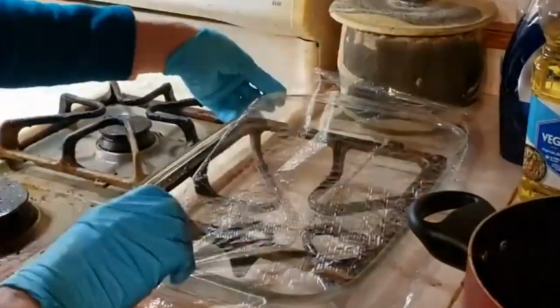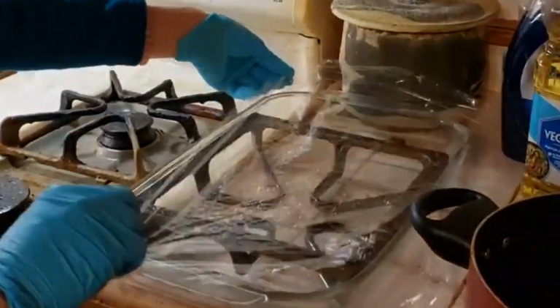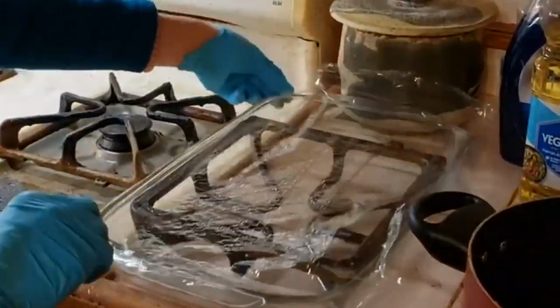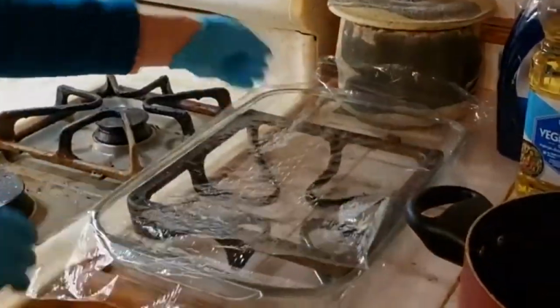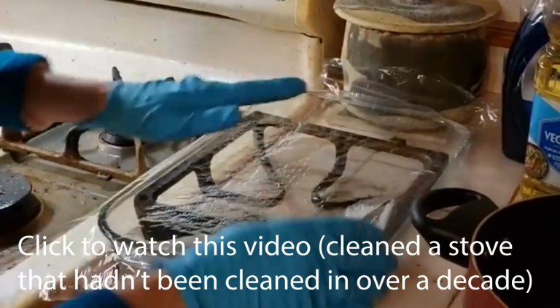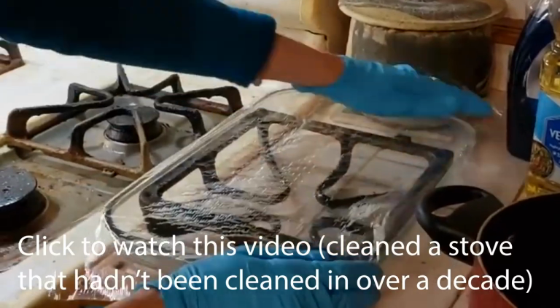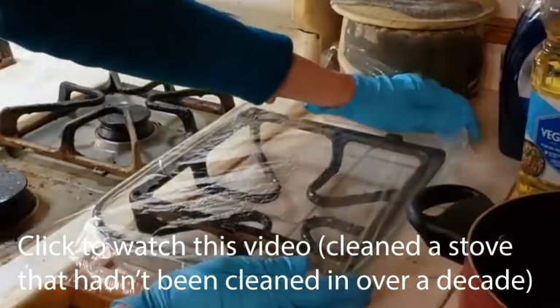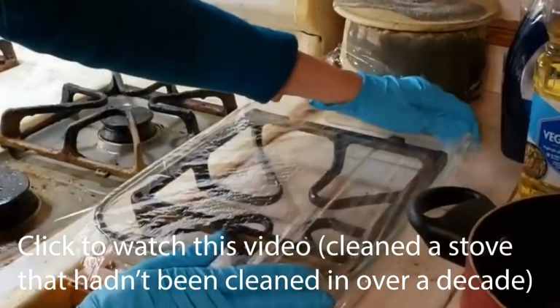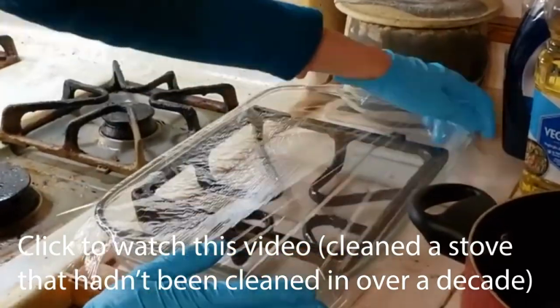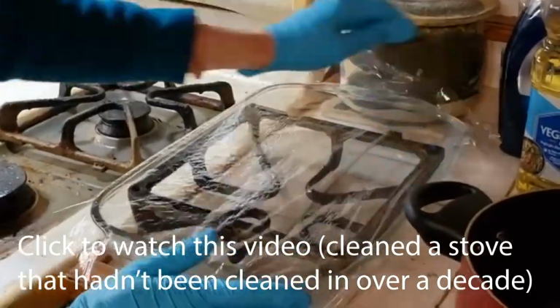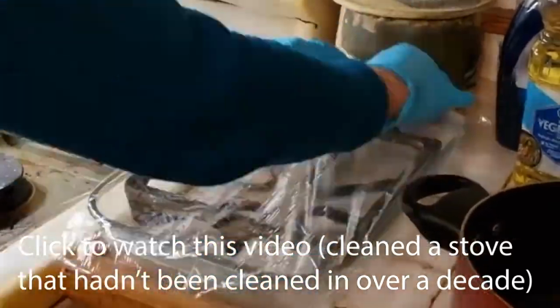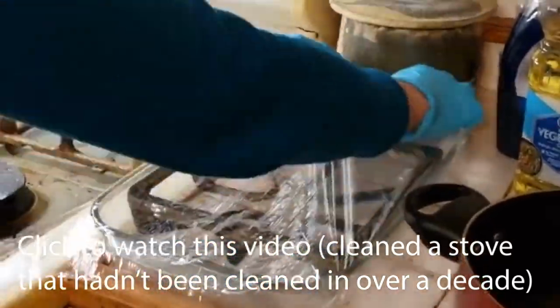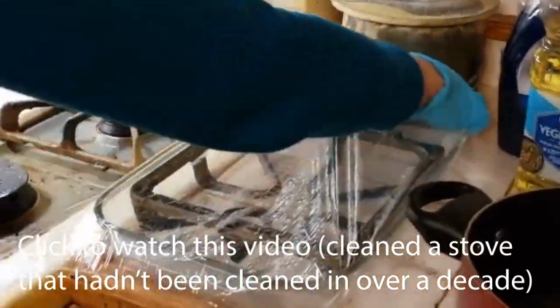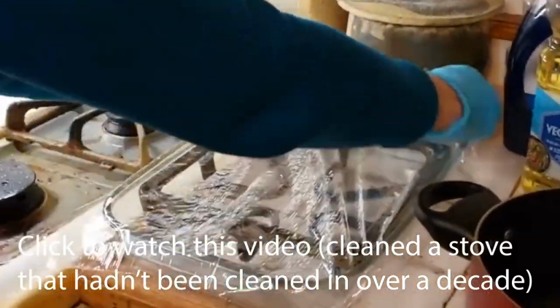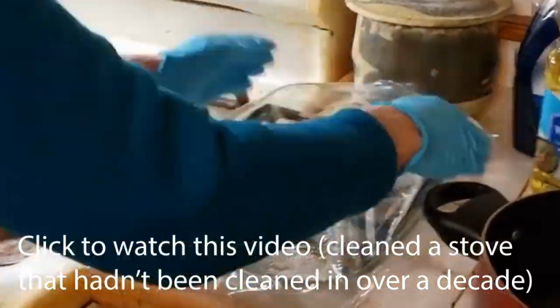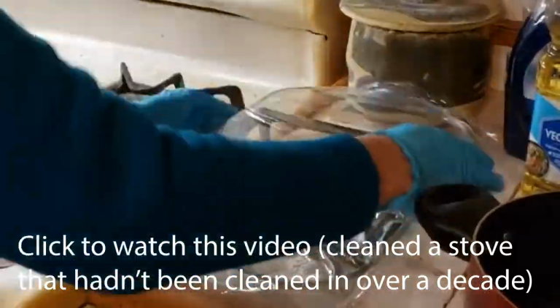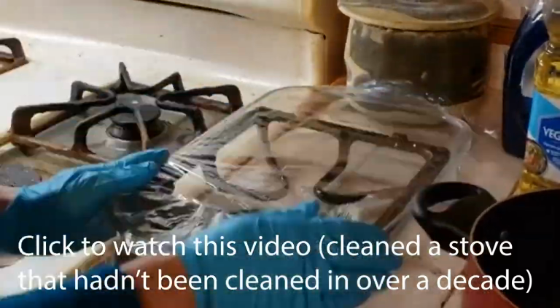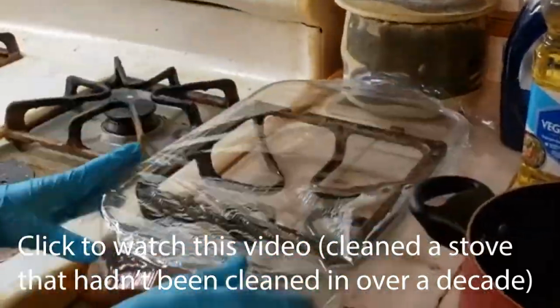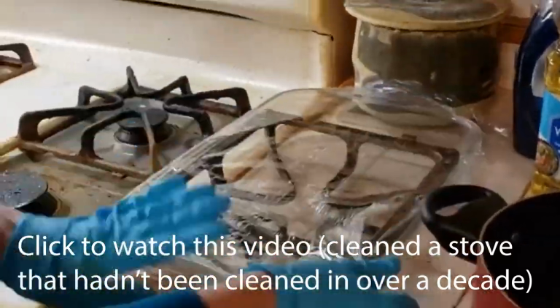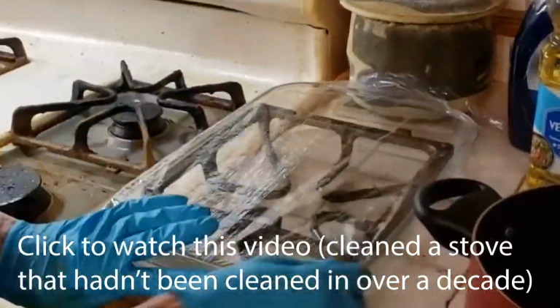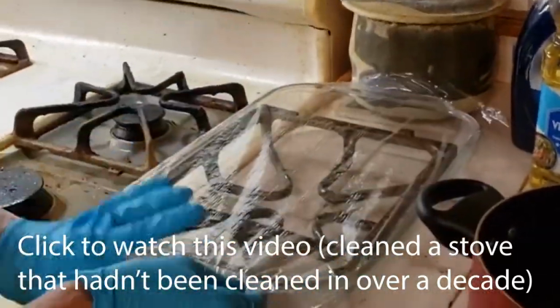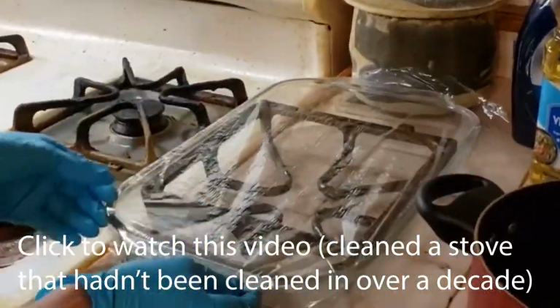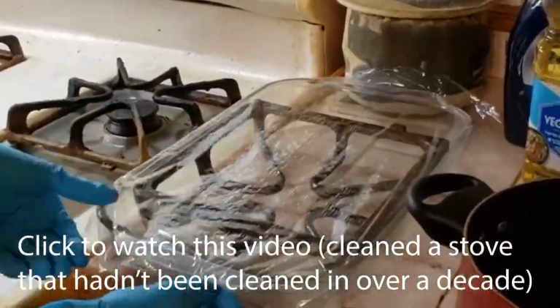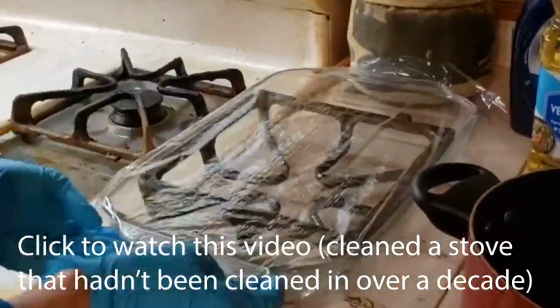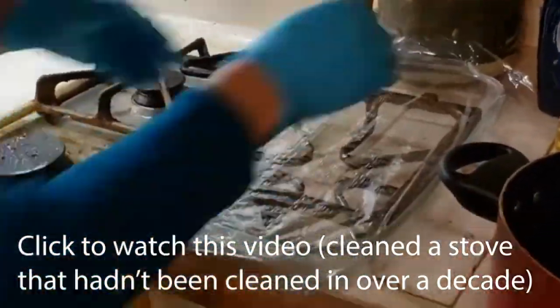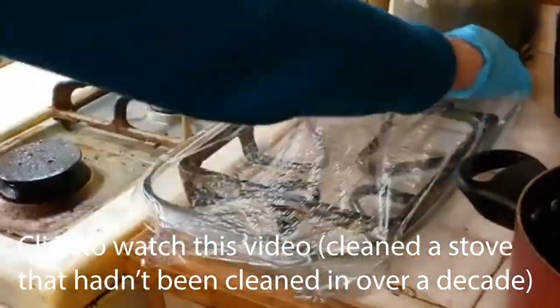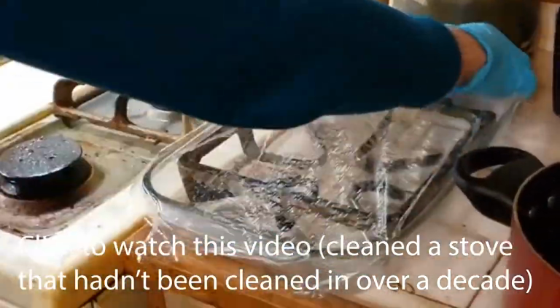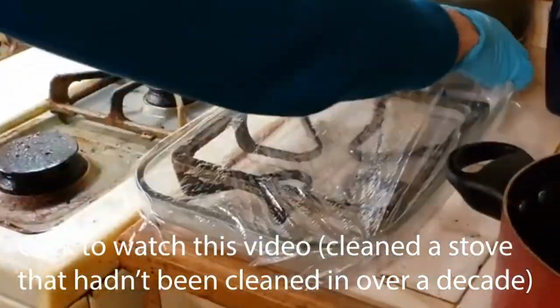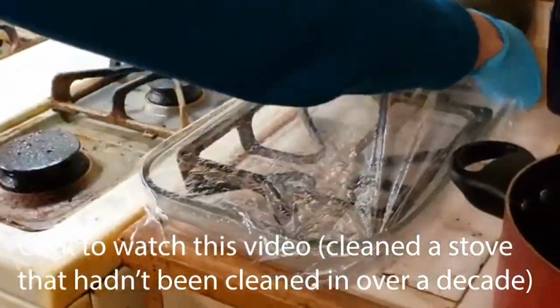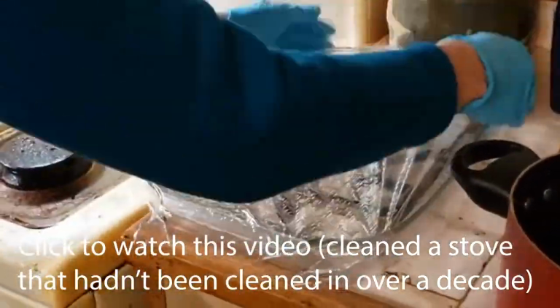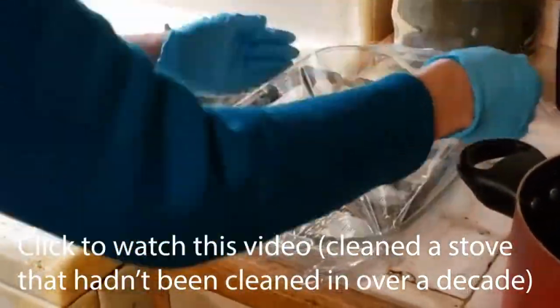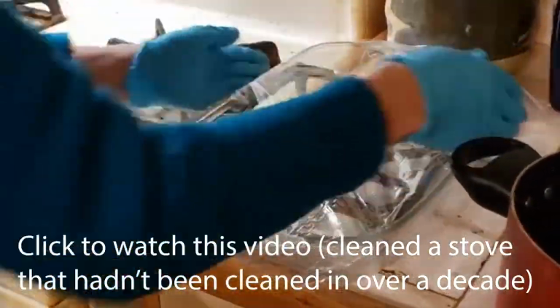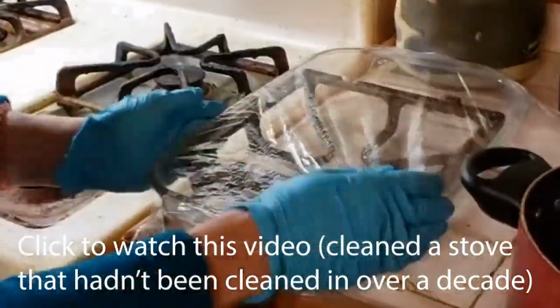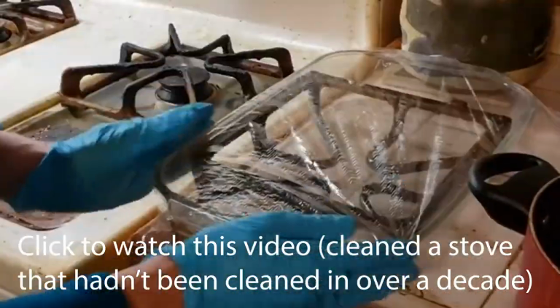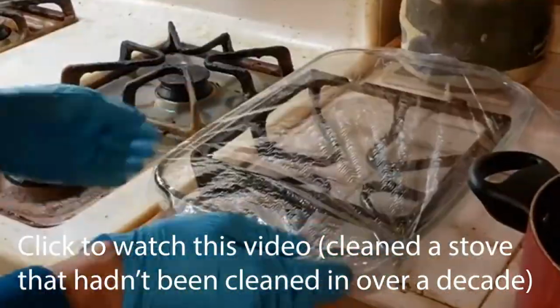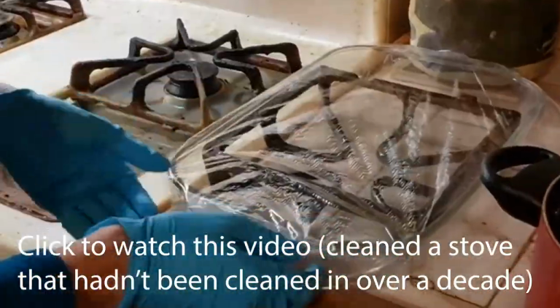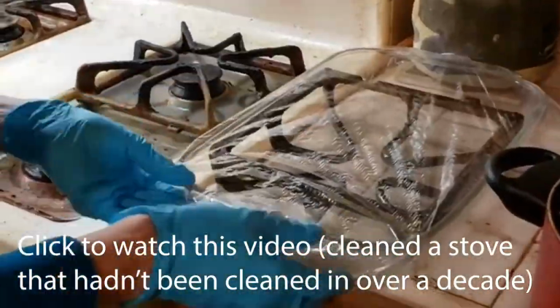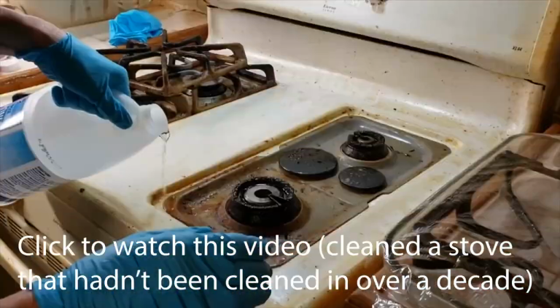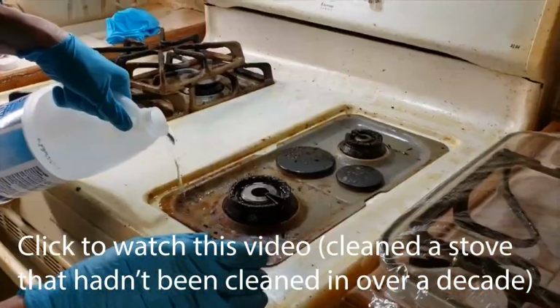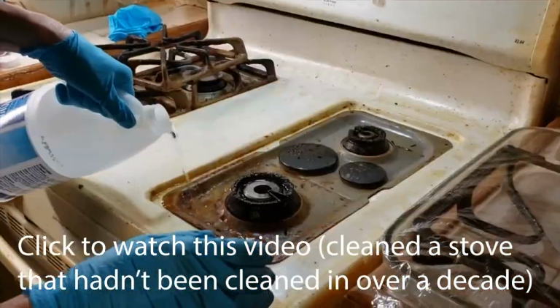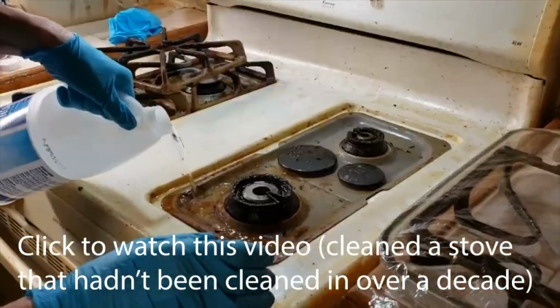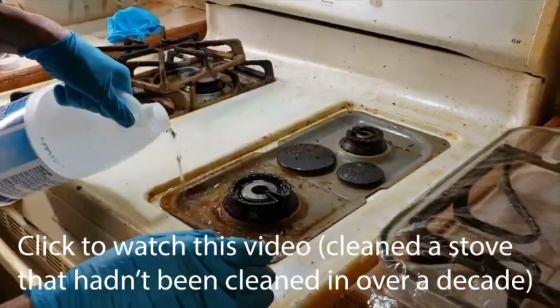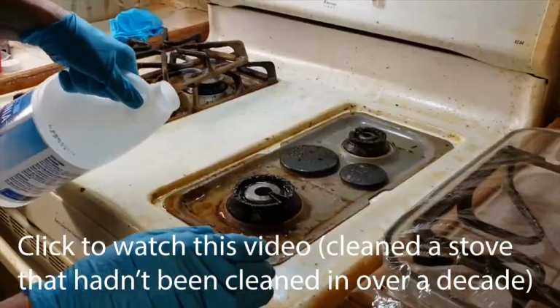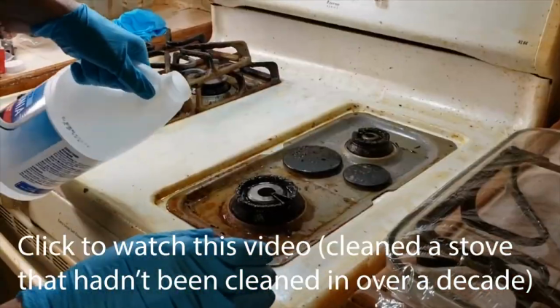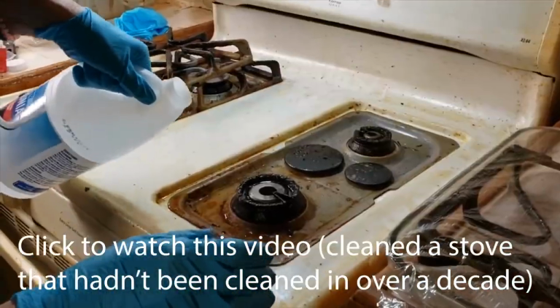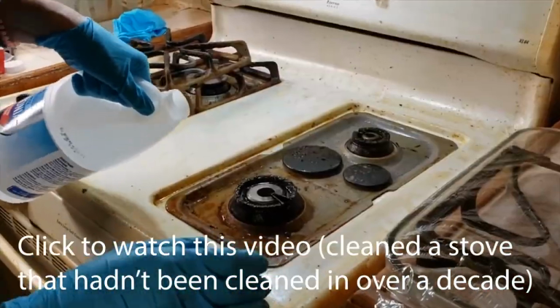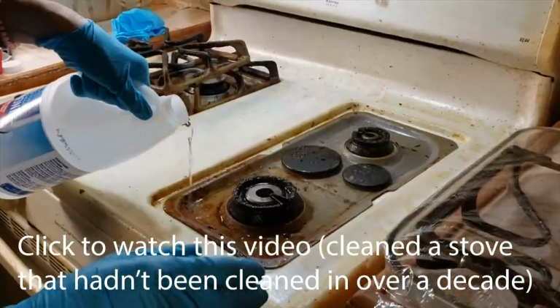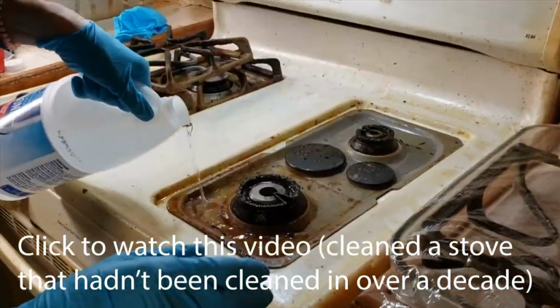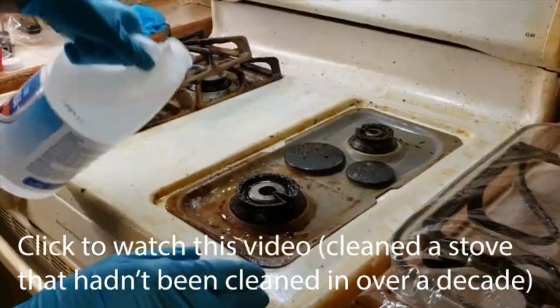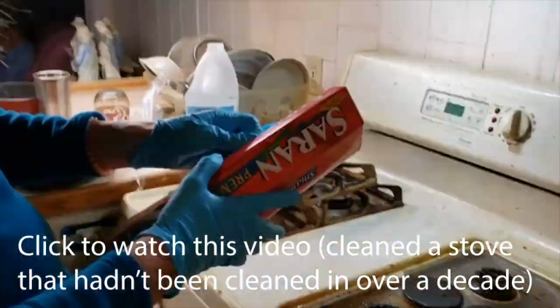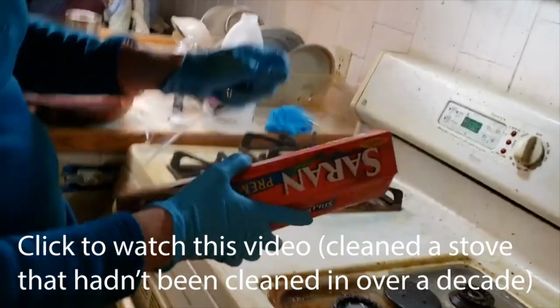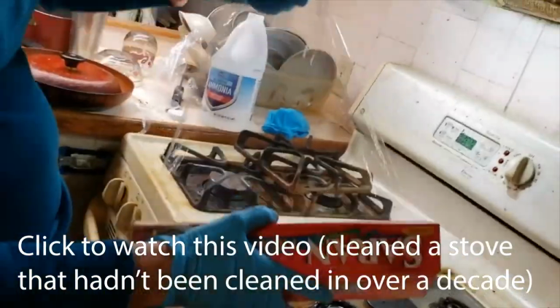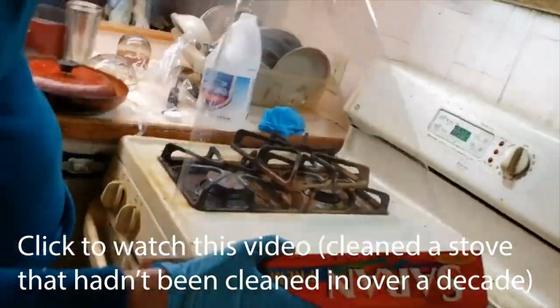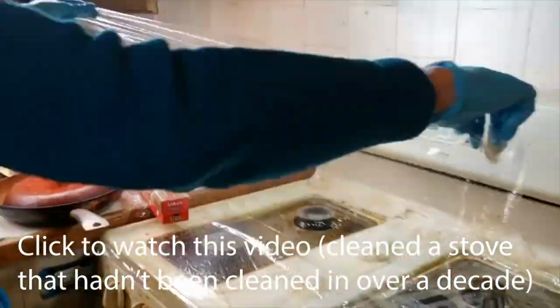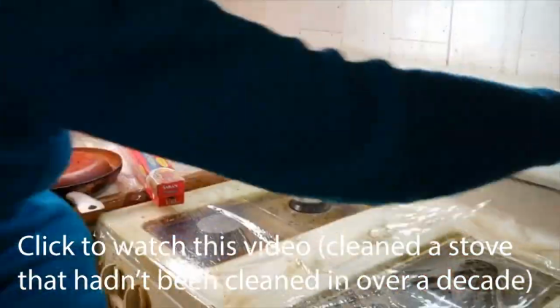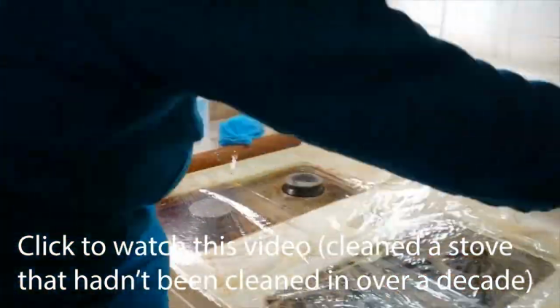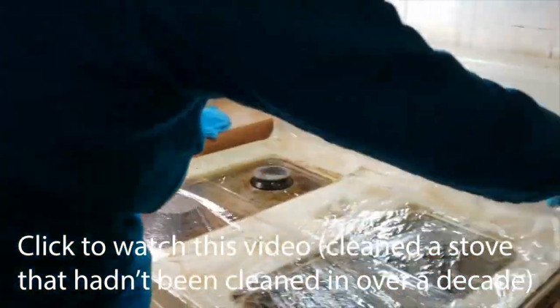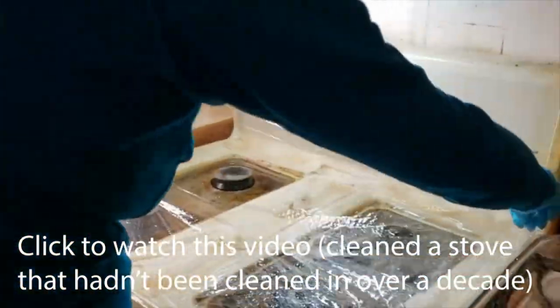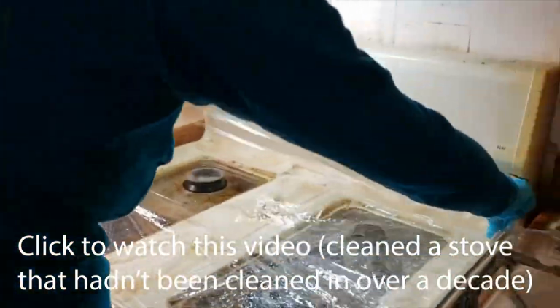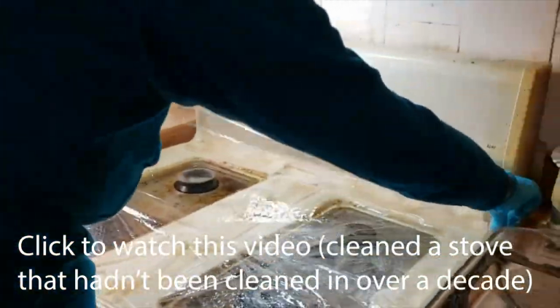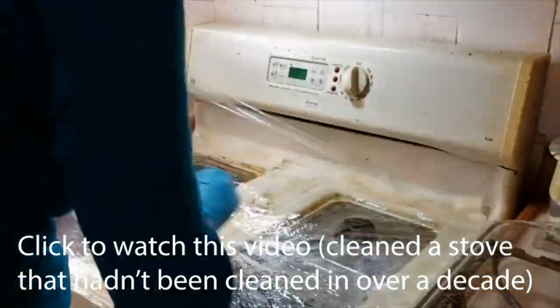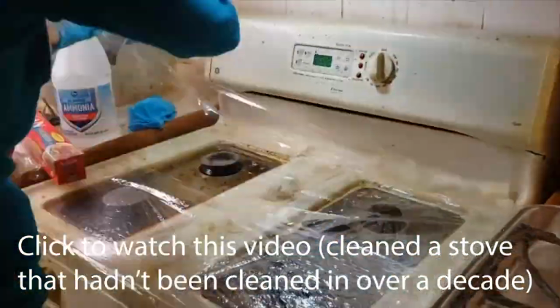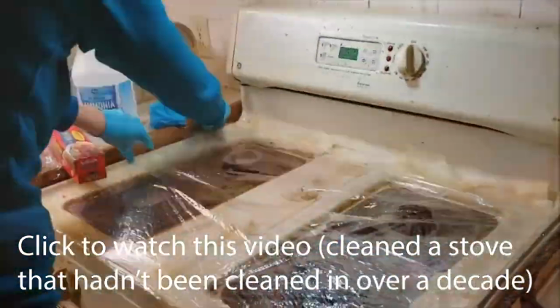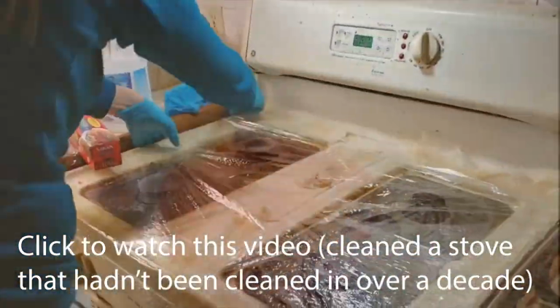I'll show you some more hacks in a minute, but first I want to know — what do you call plastic wrap at your house? Let me know in the comments. And if you have any tips that we missed, we'd love to hear about it.